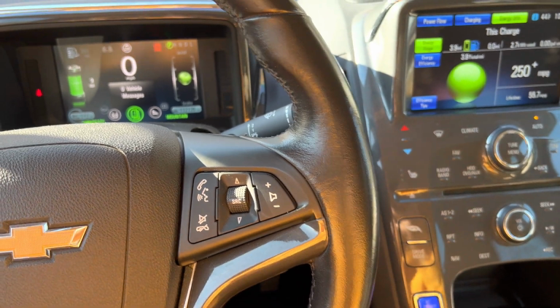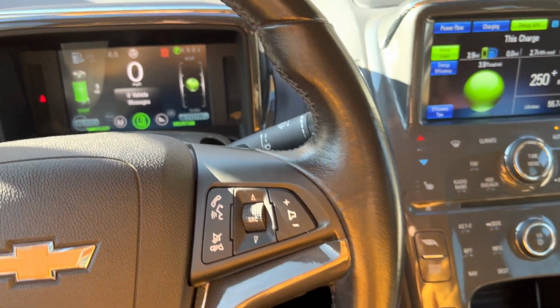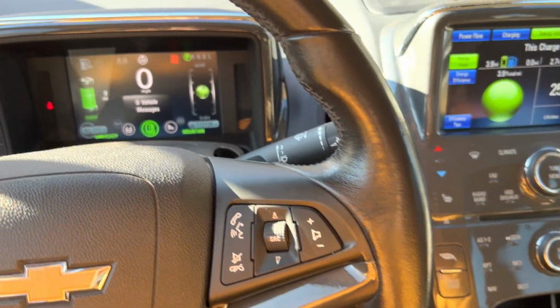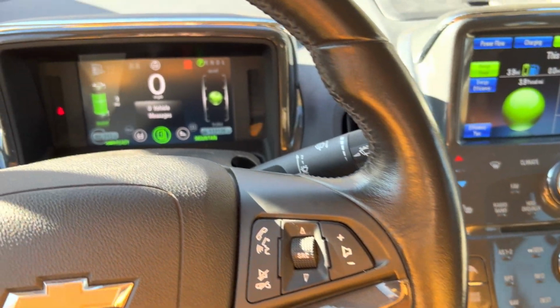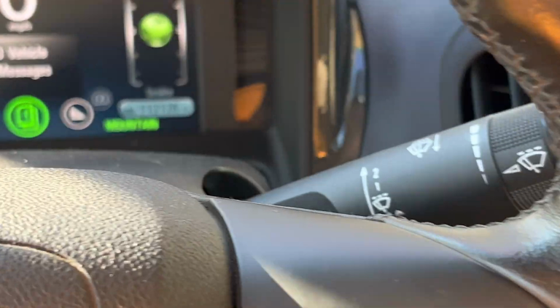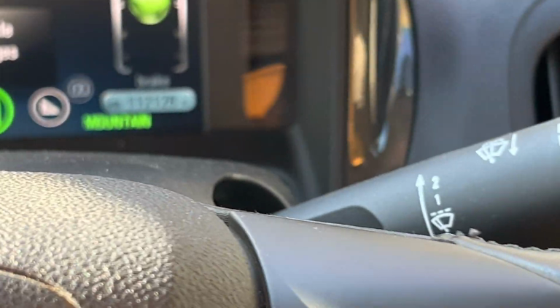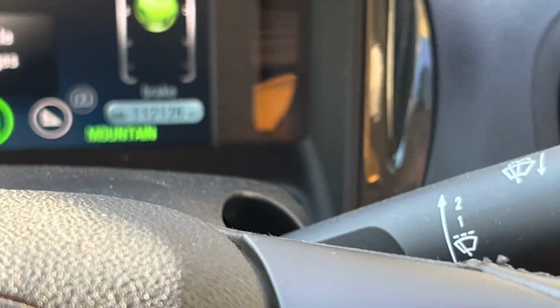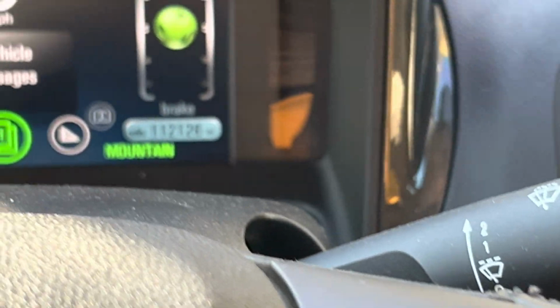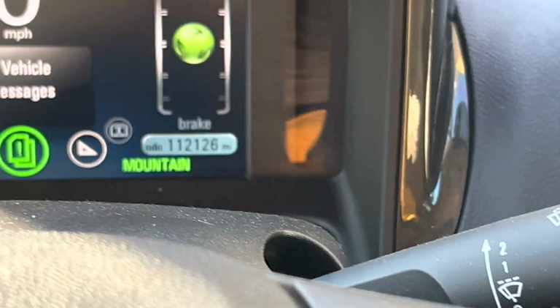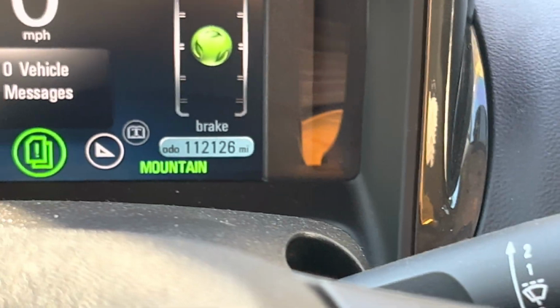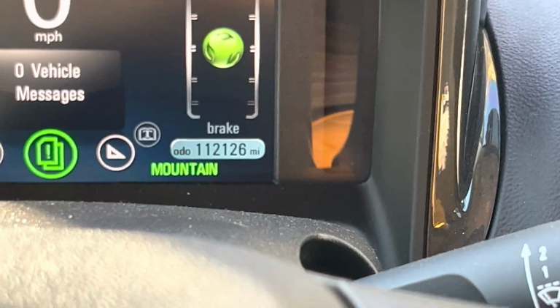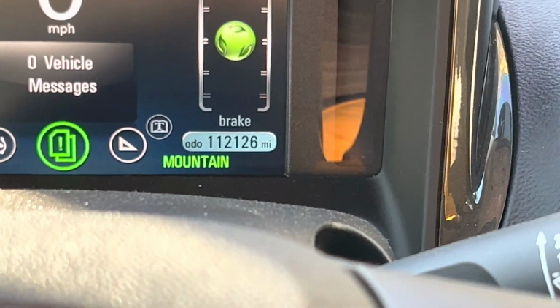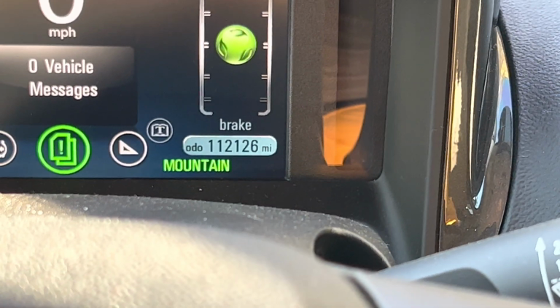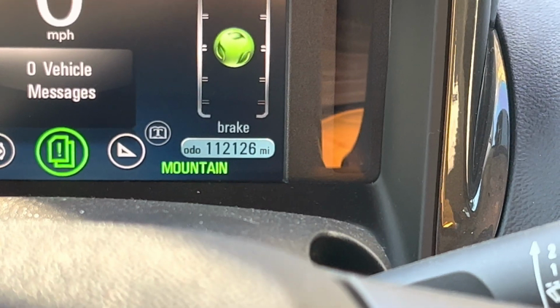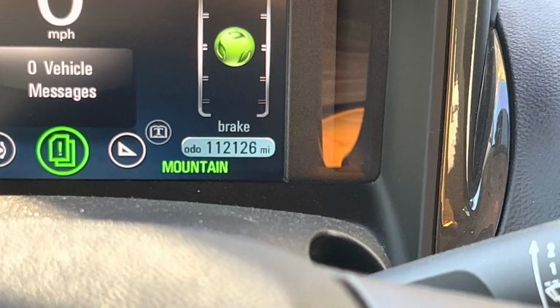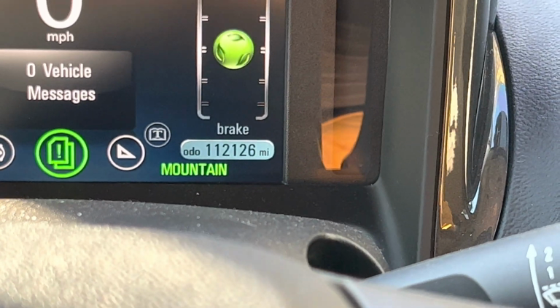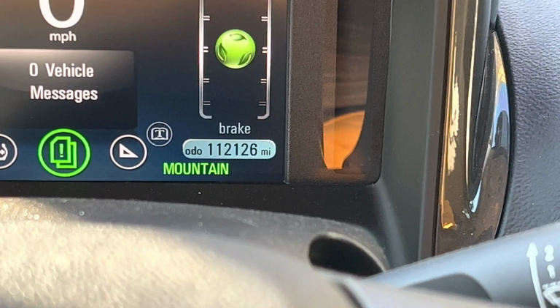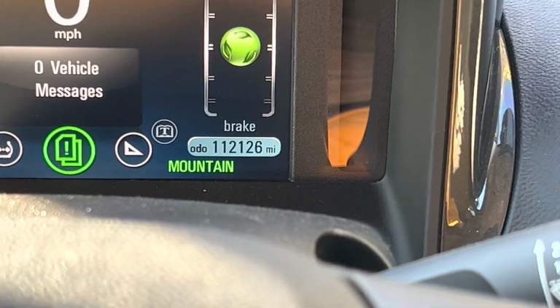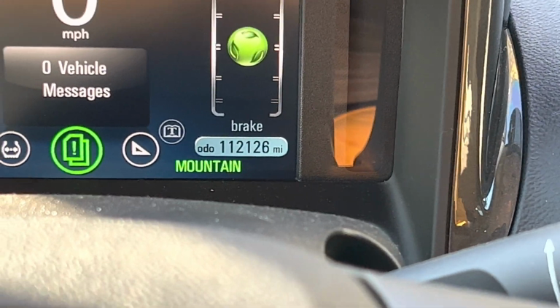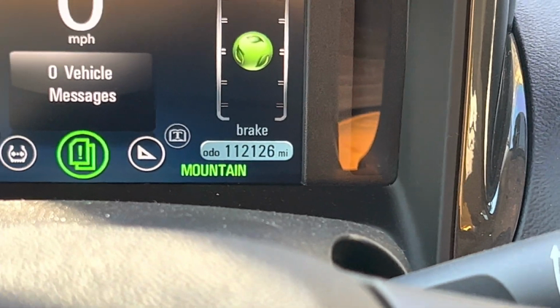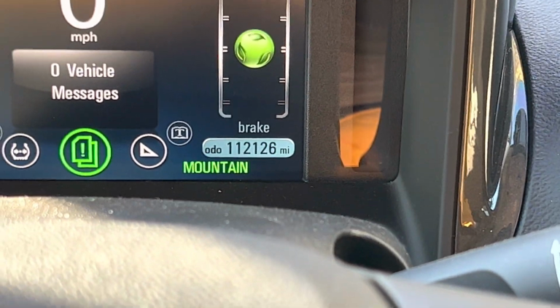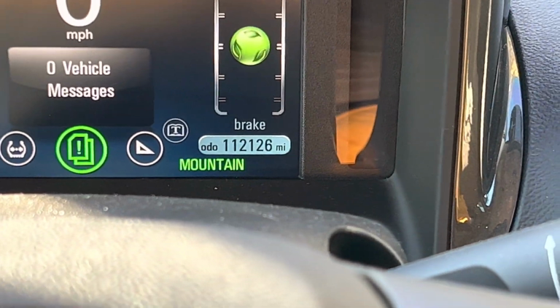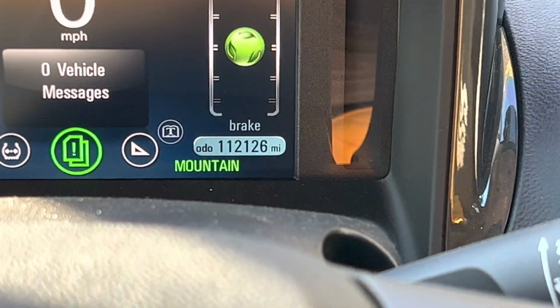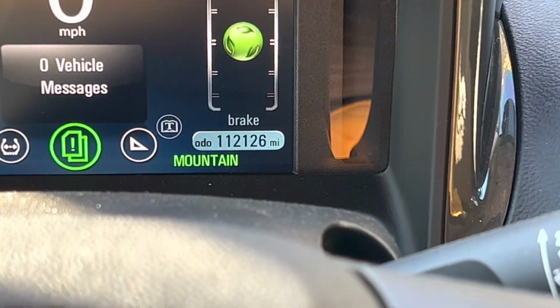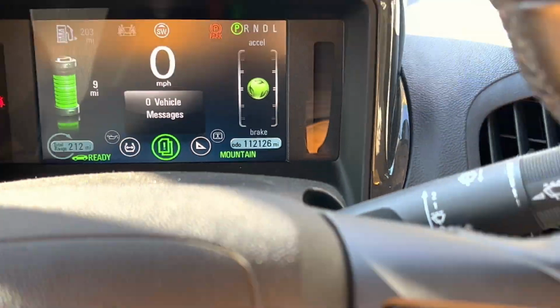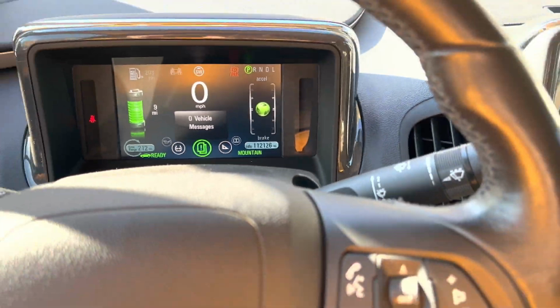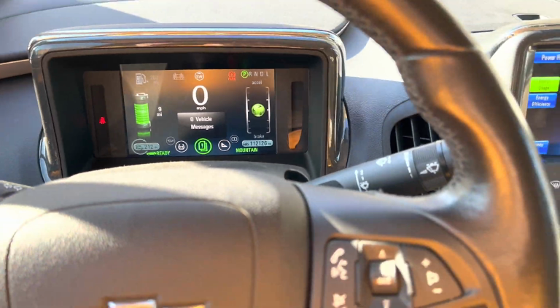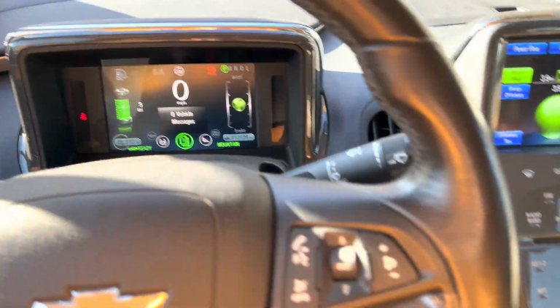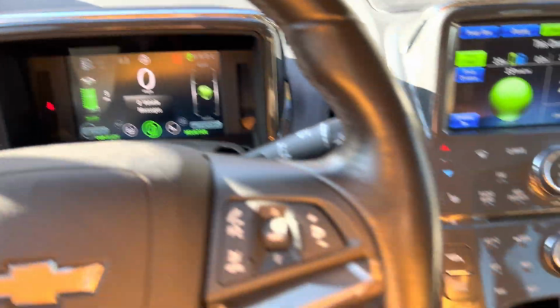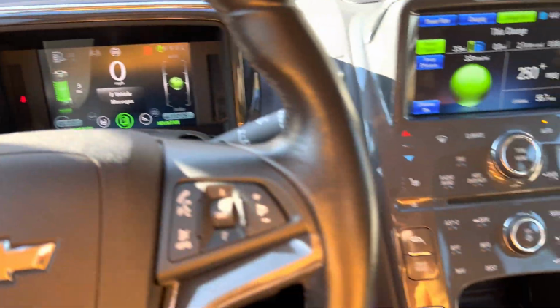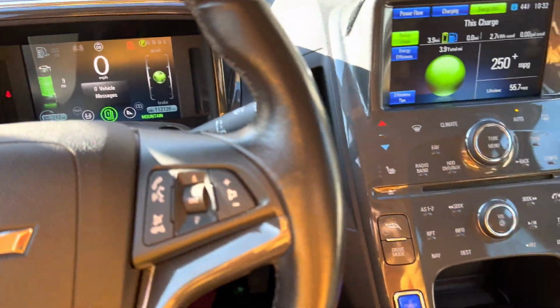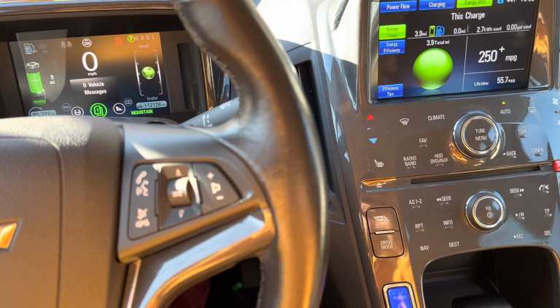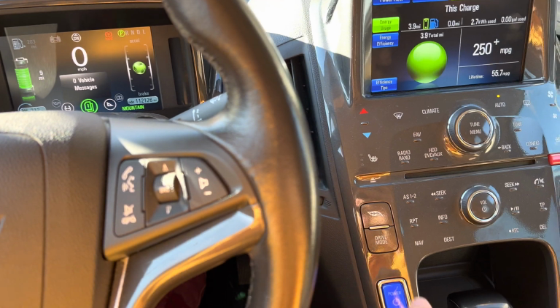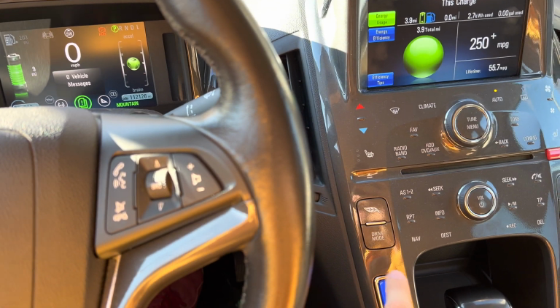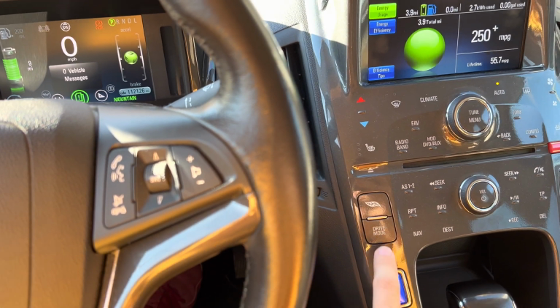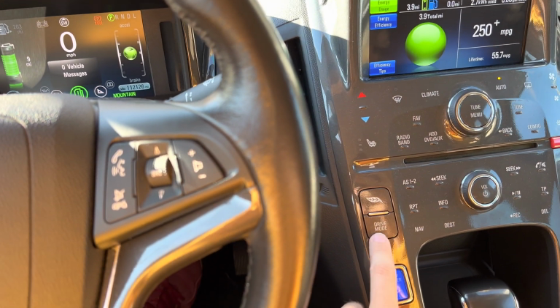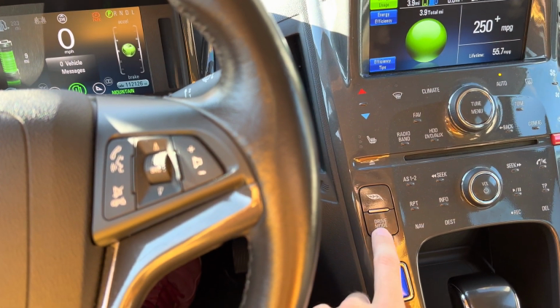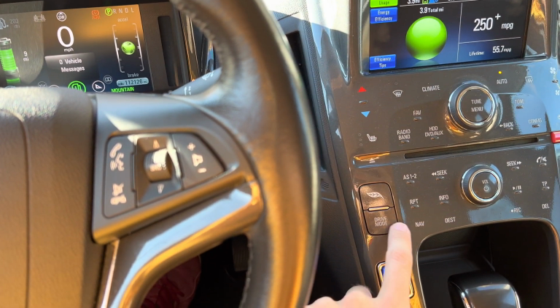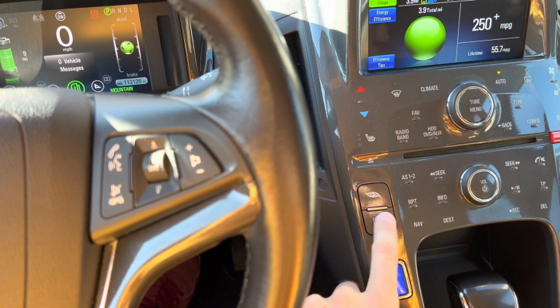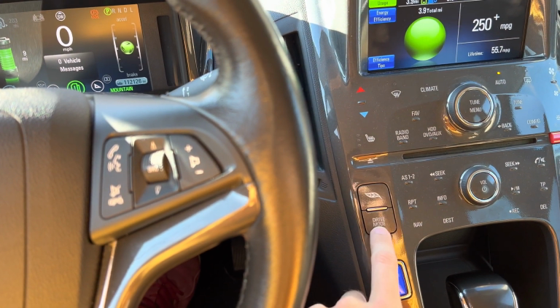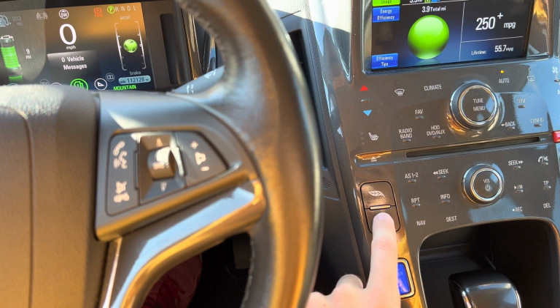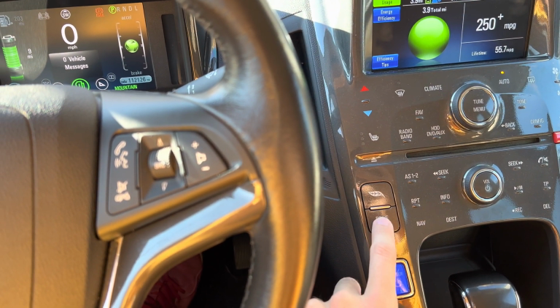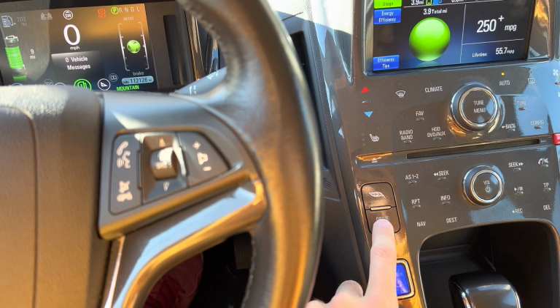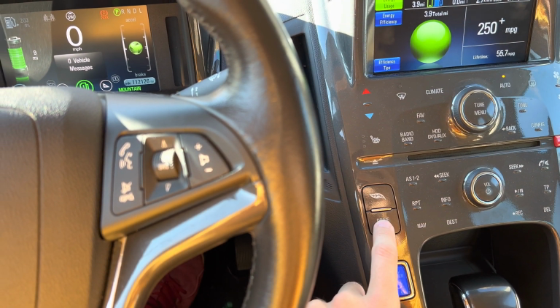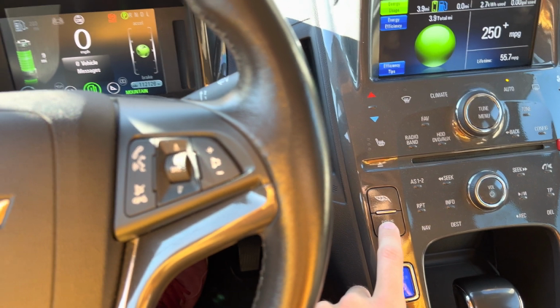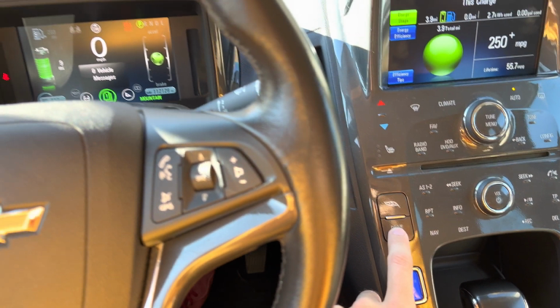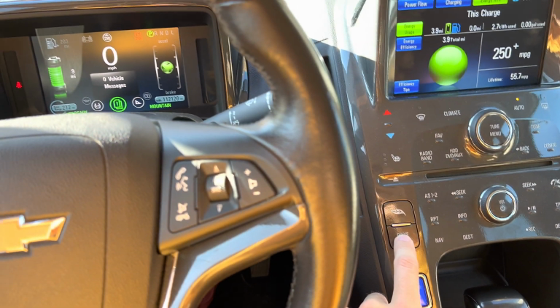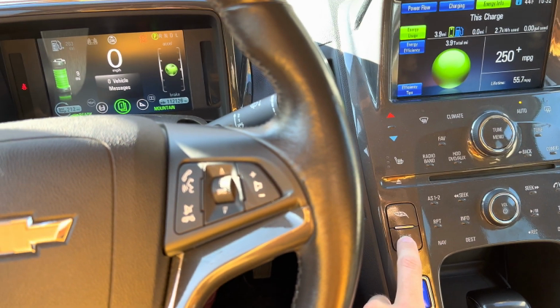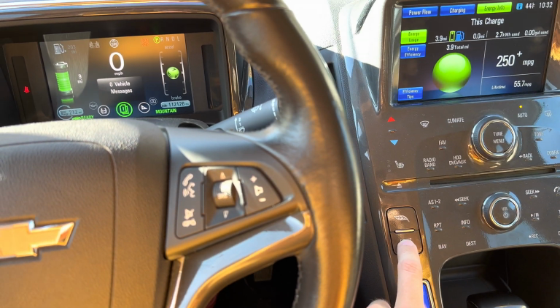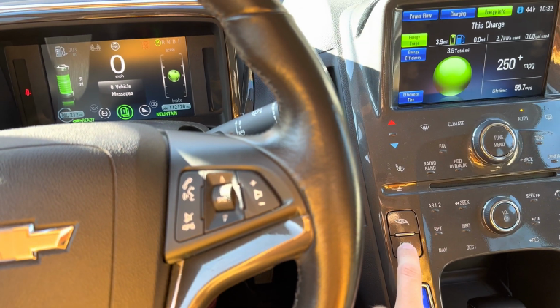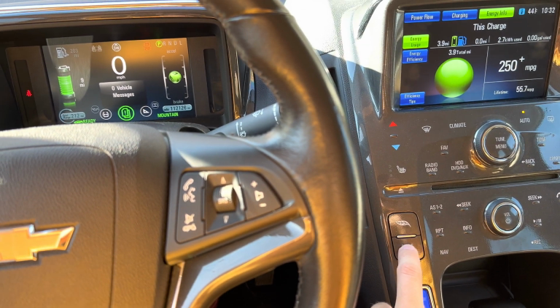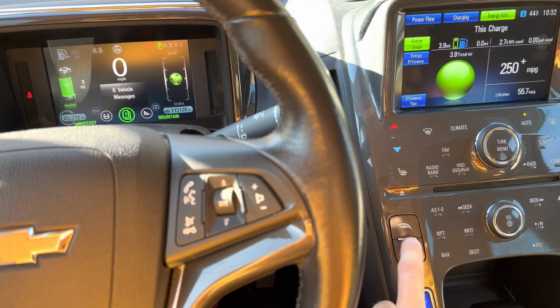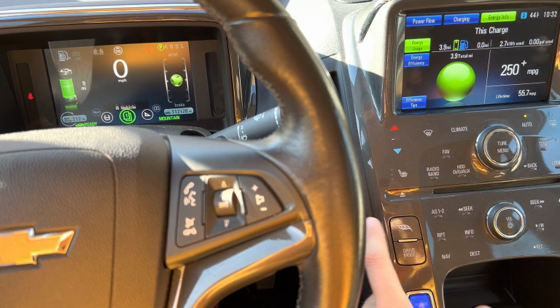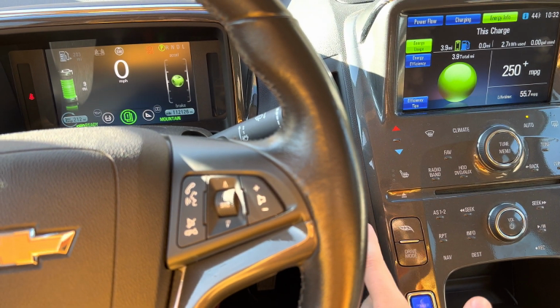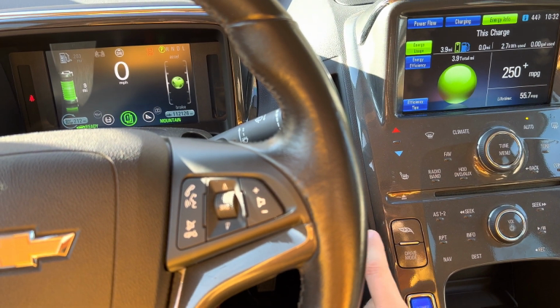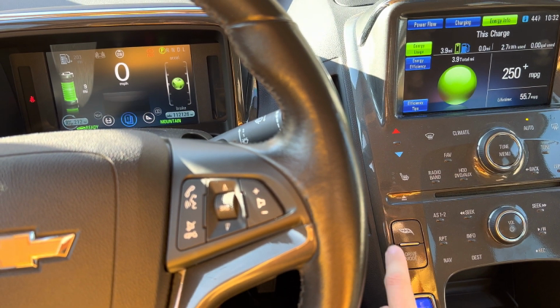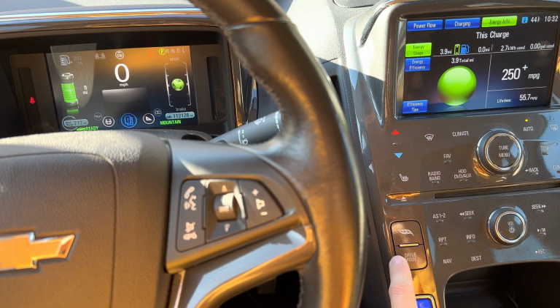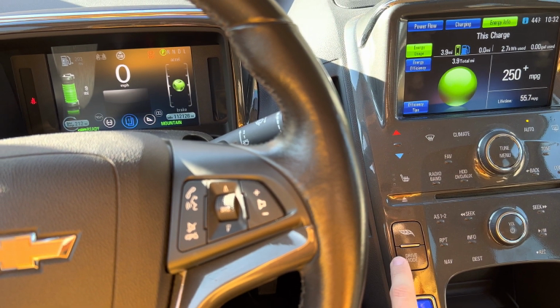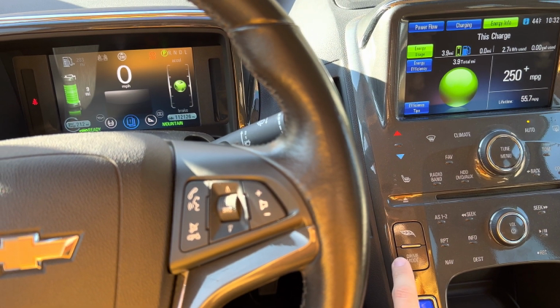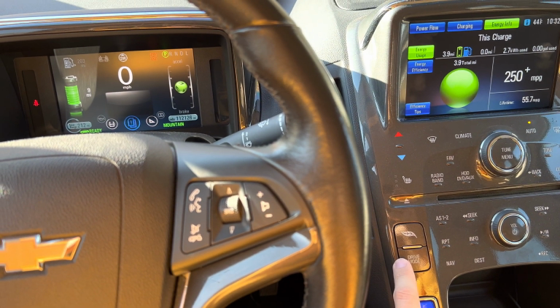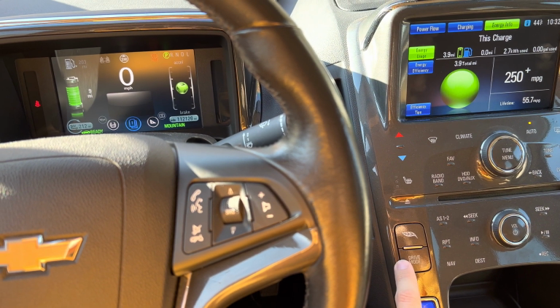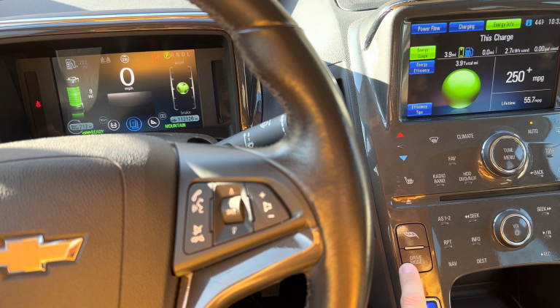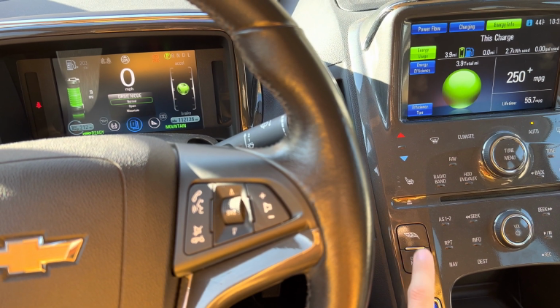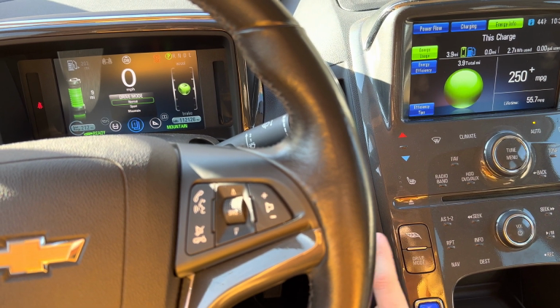I switch to this drive mode now. You can change drive mode by this button, like mountain or normal.